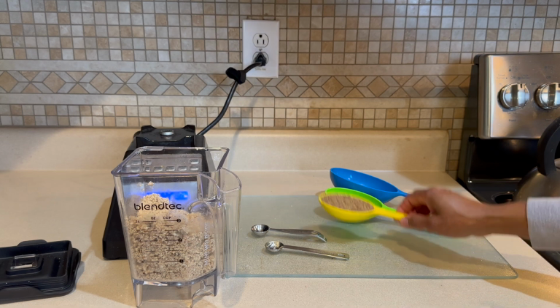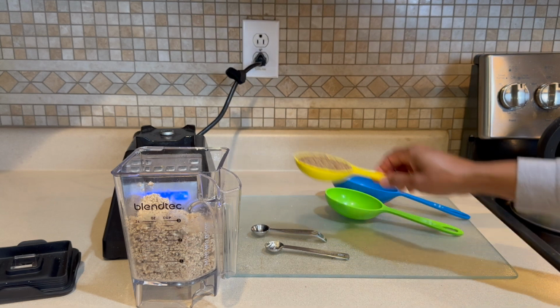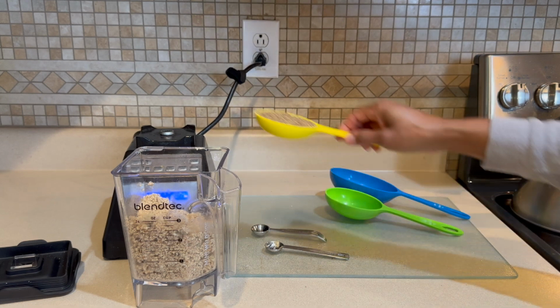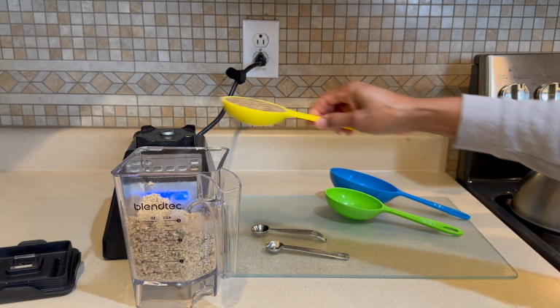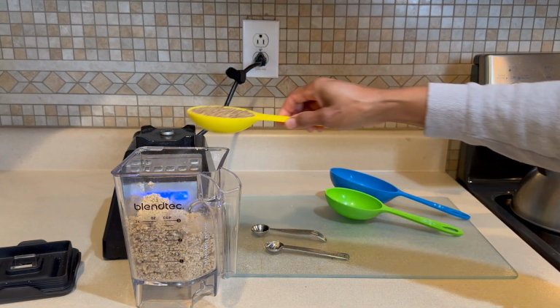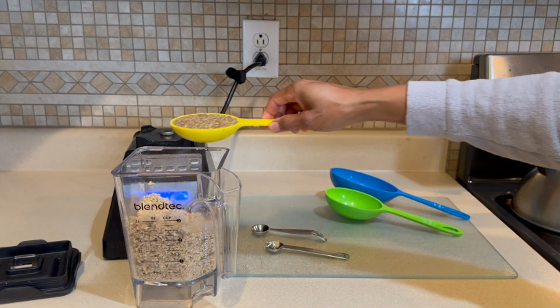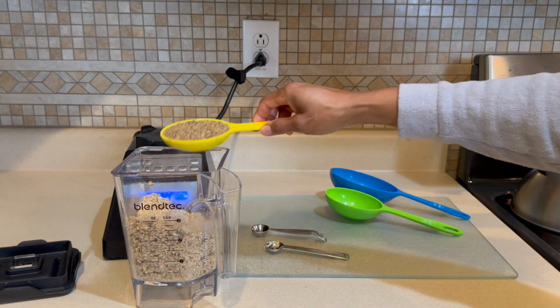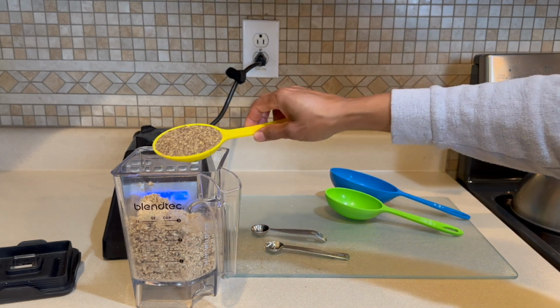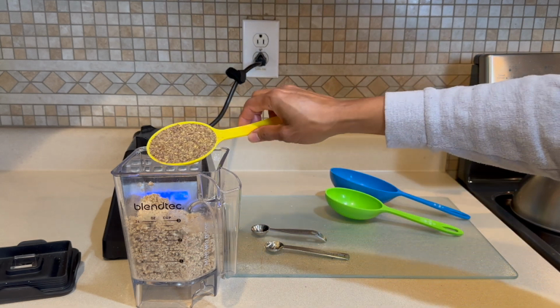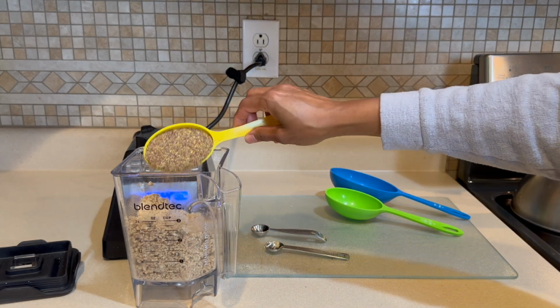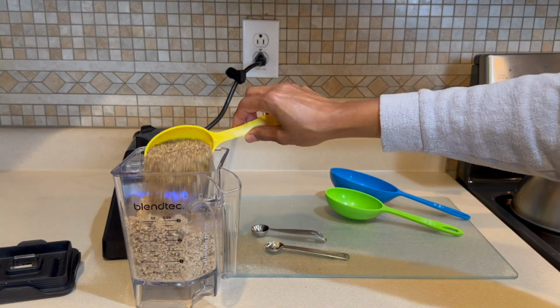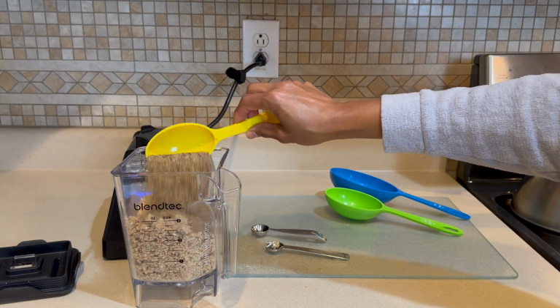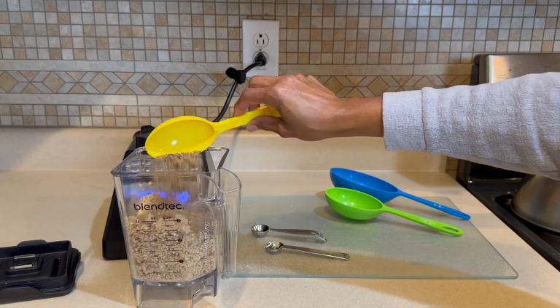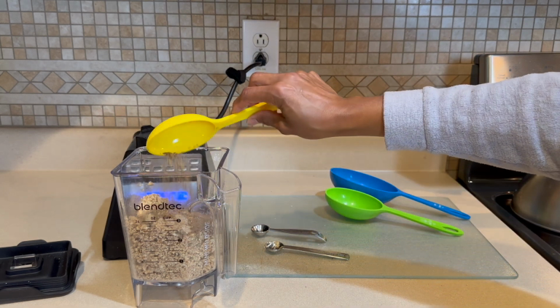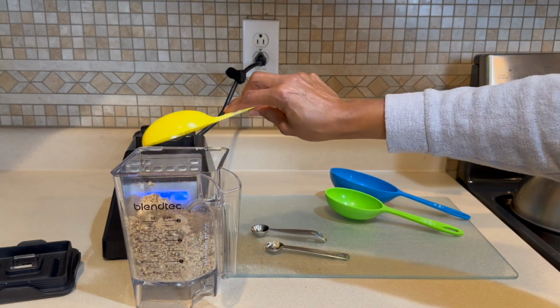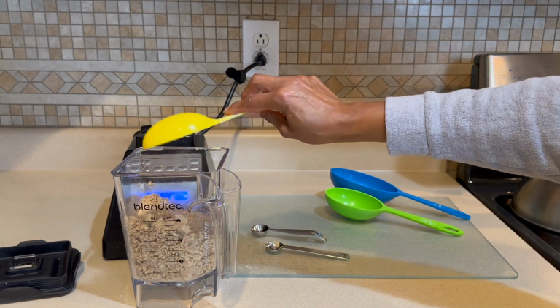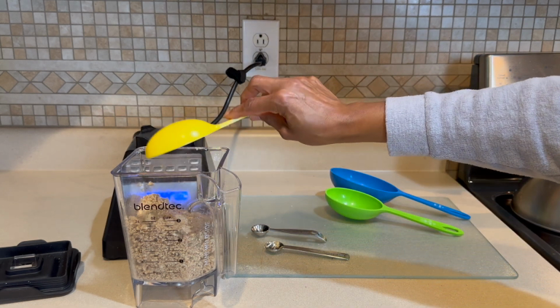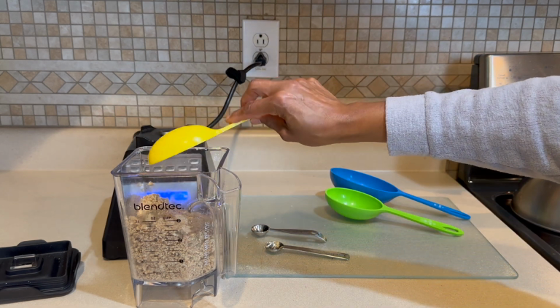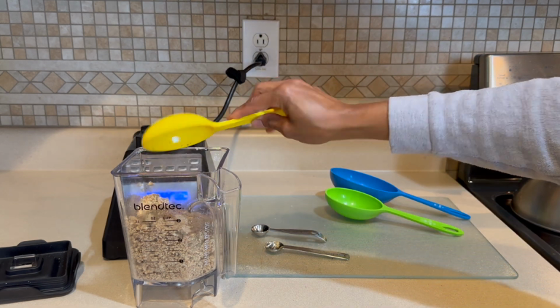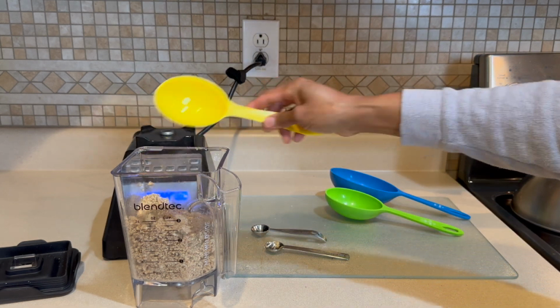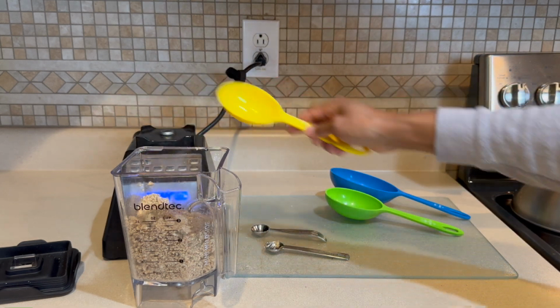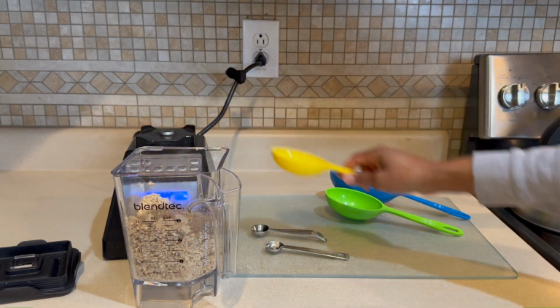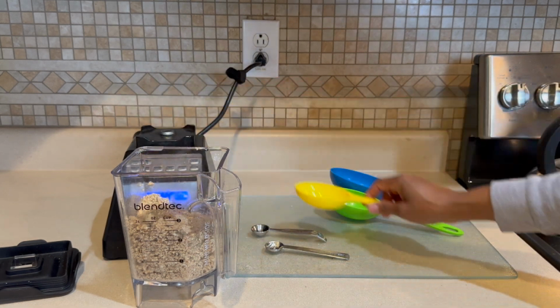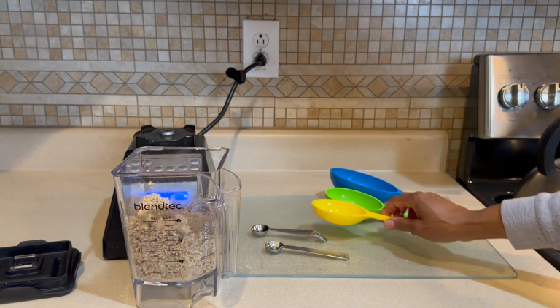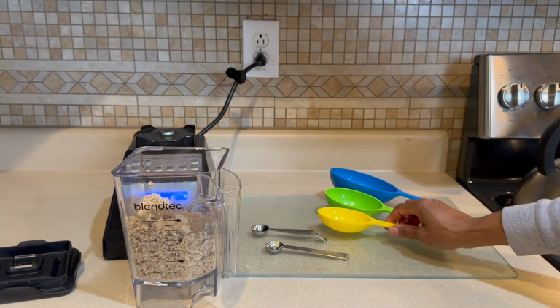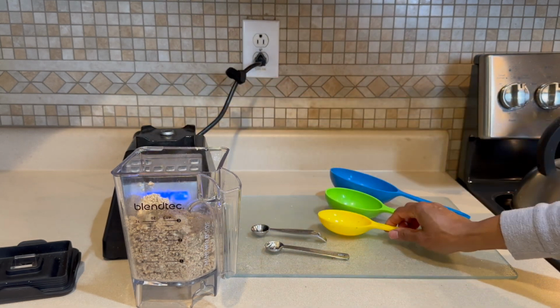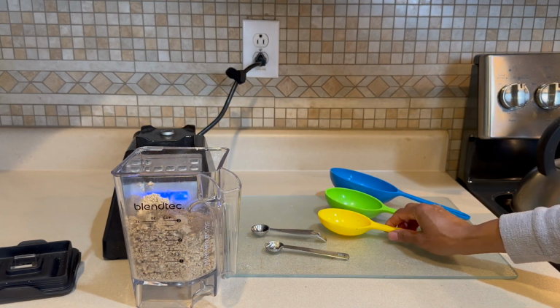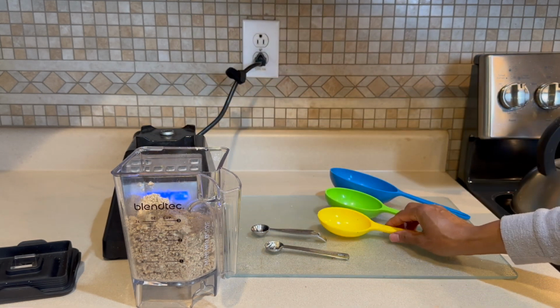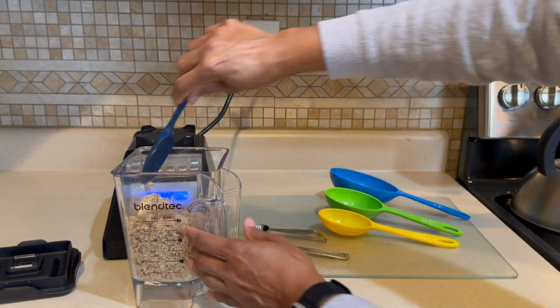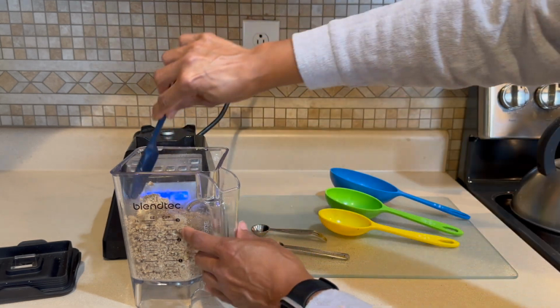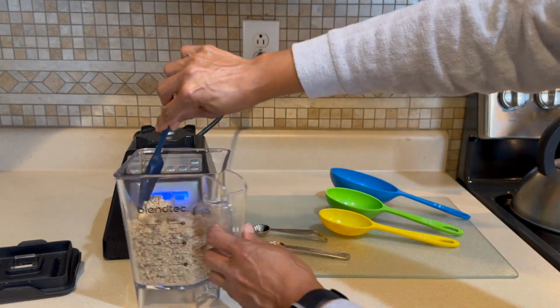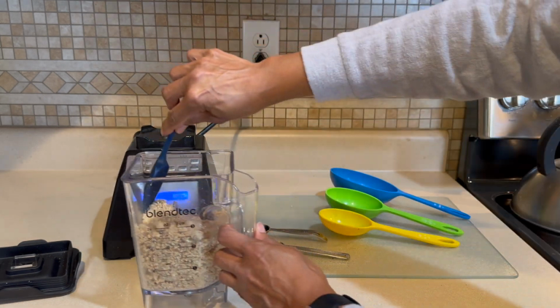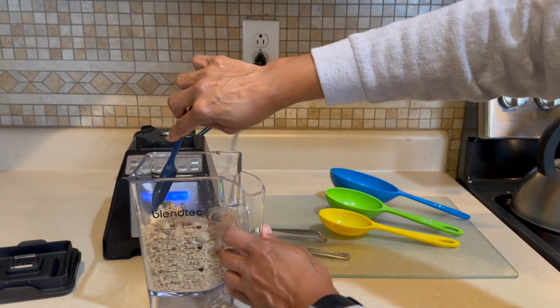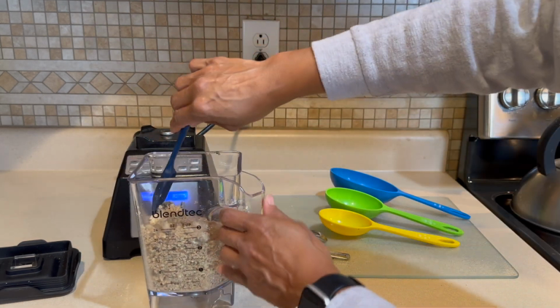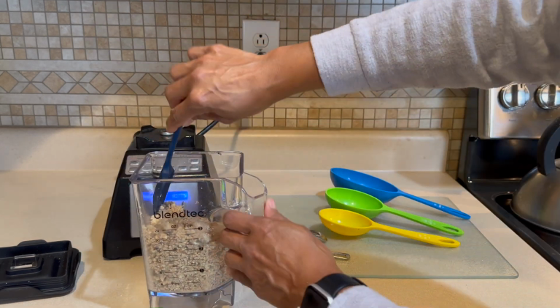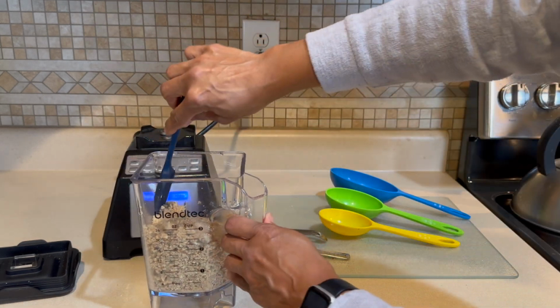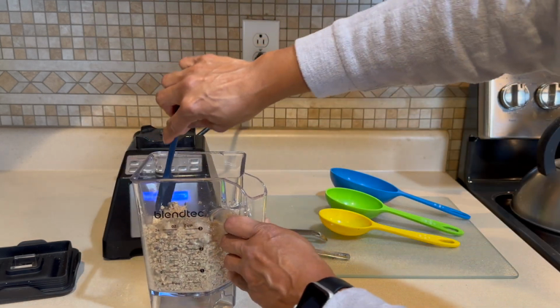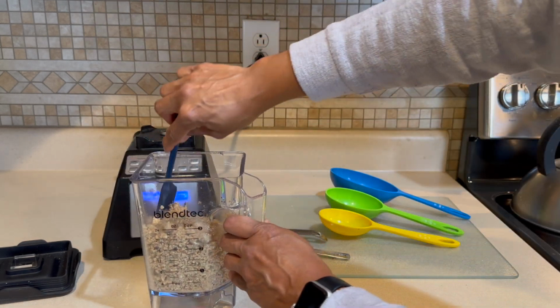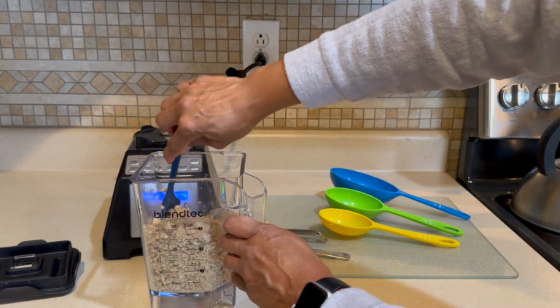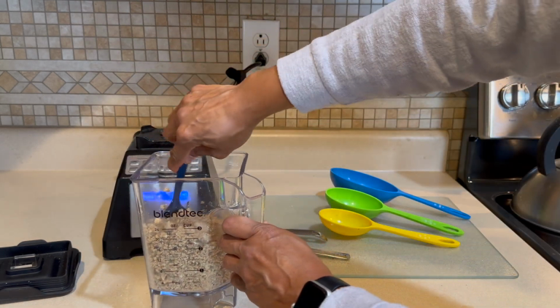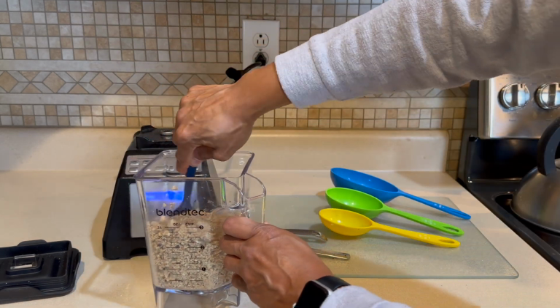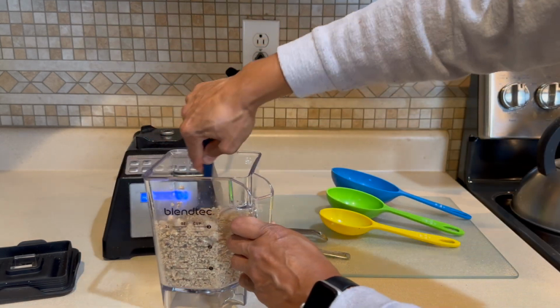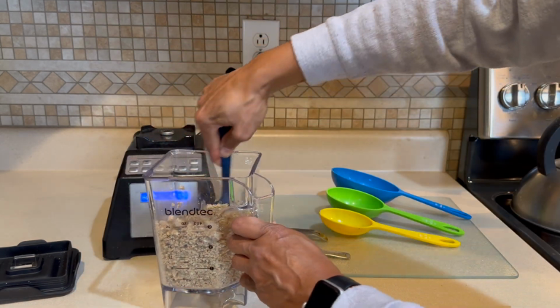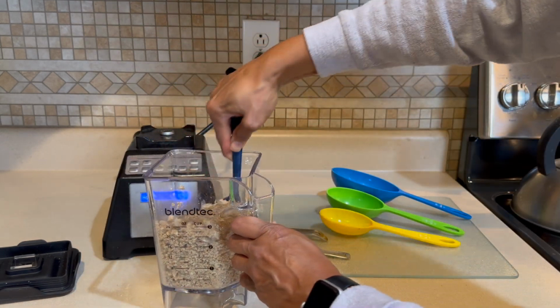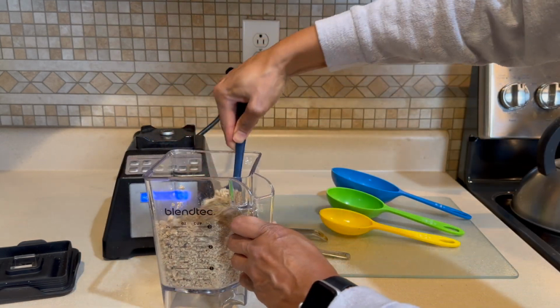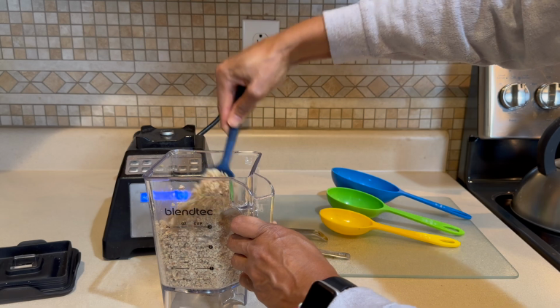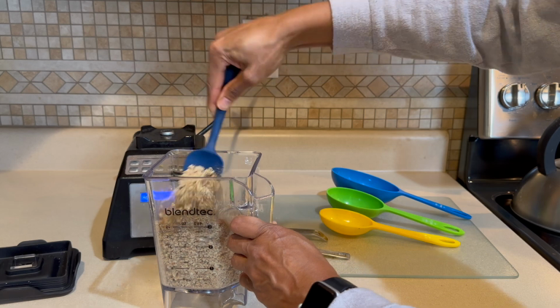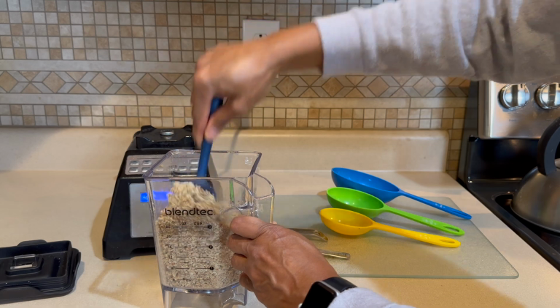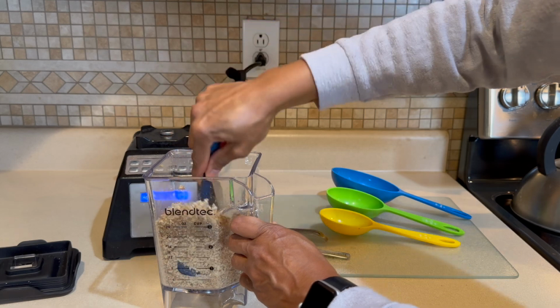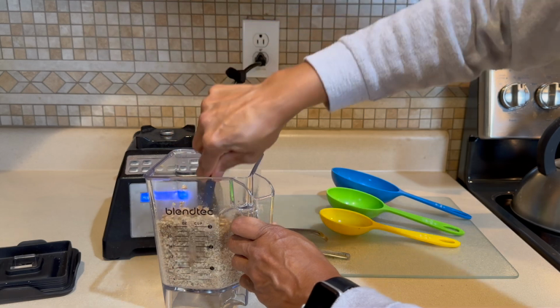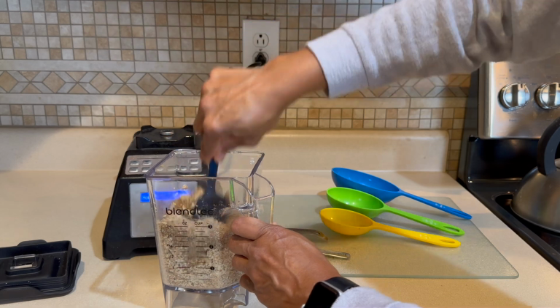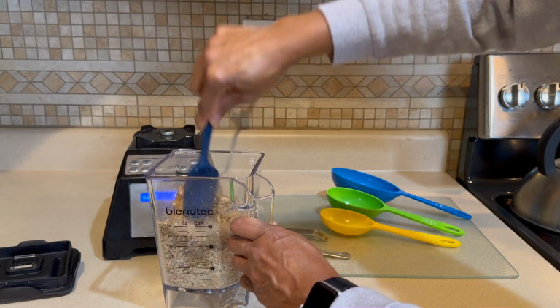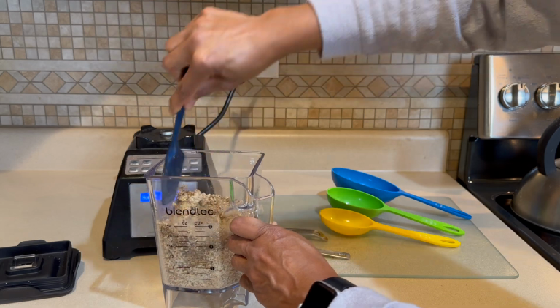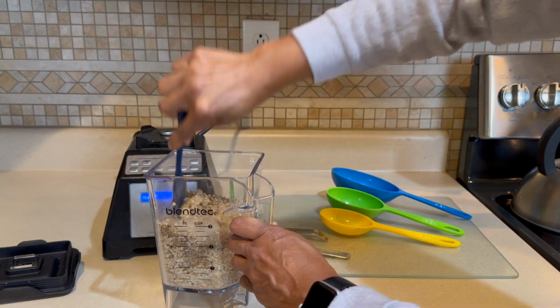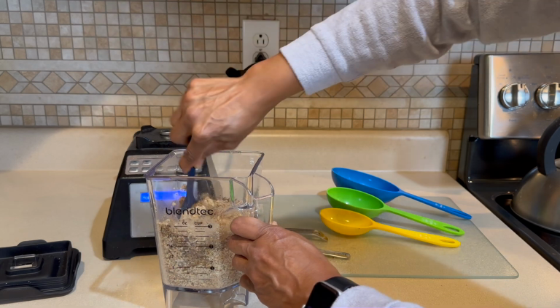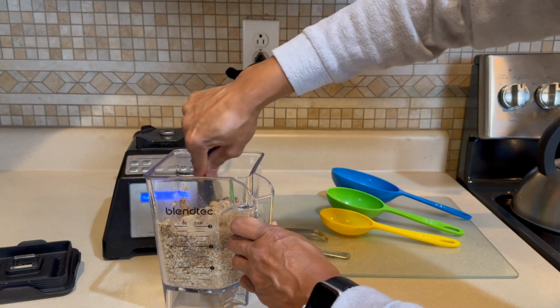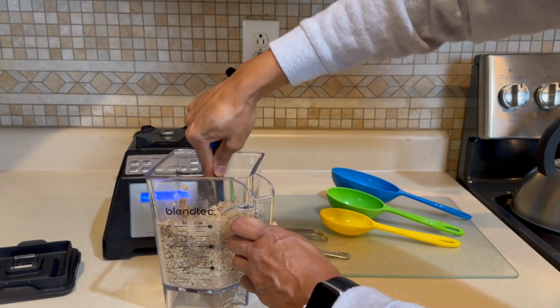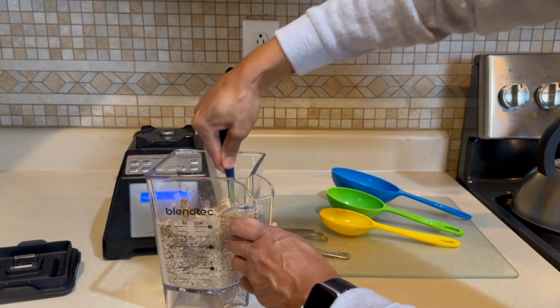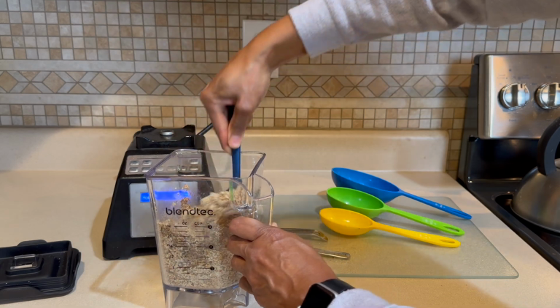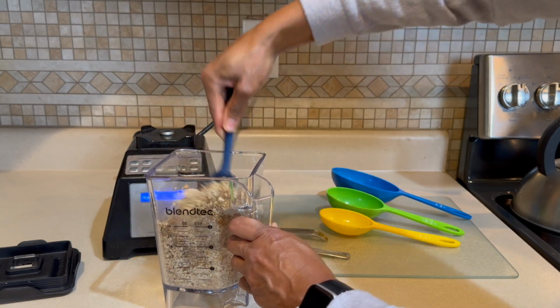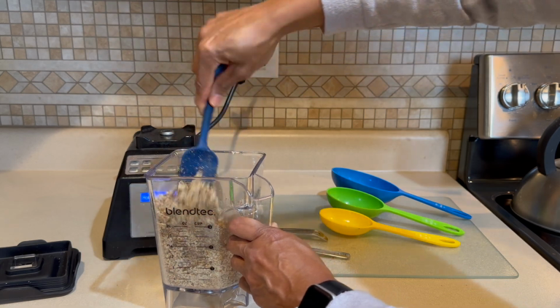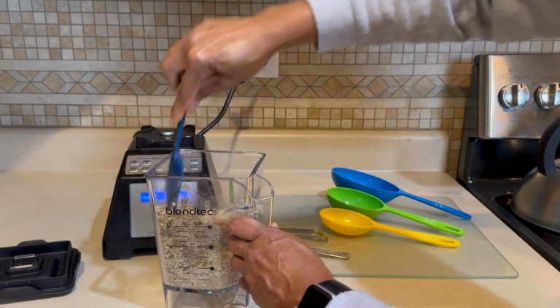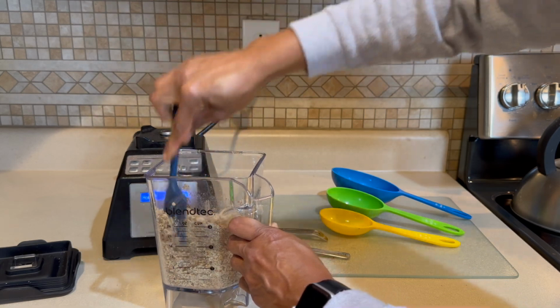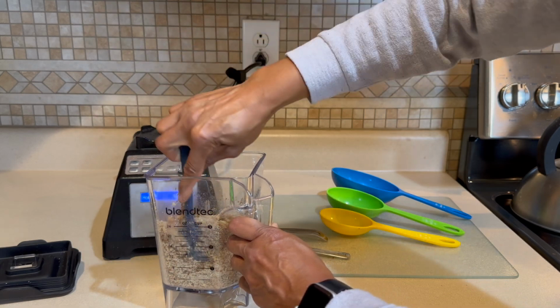We're then going to add in our ground flax seed and we will just stir the flax seed in.